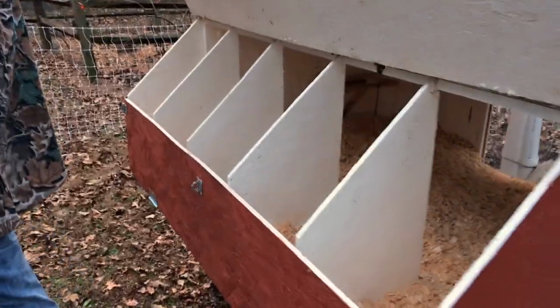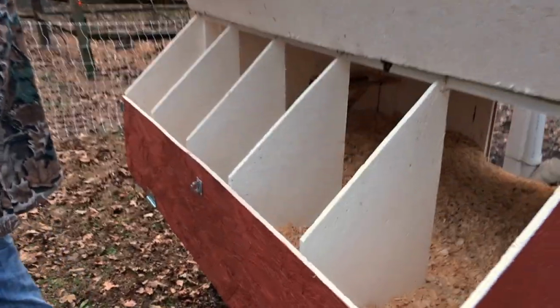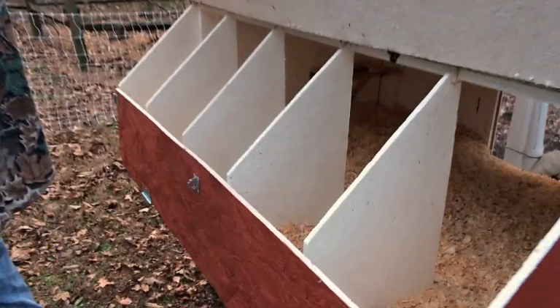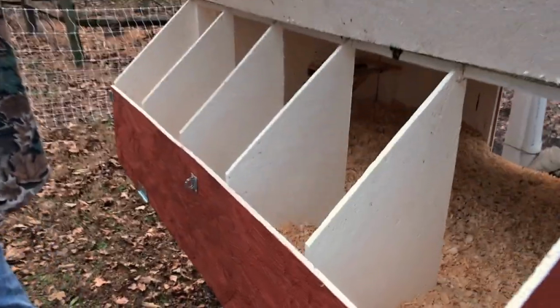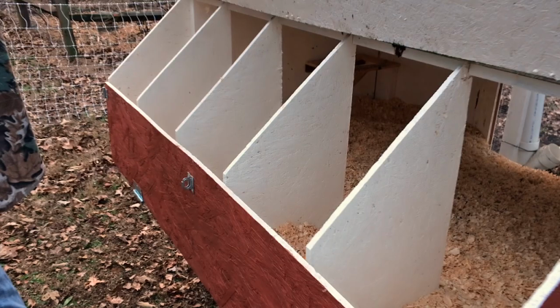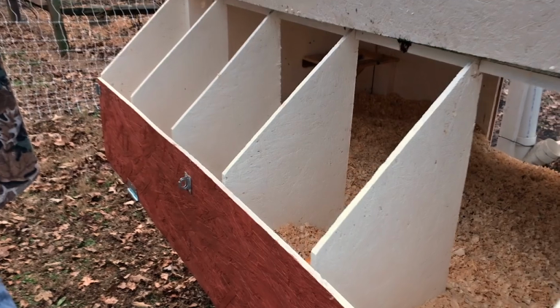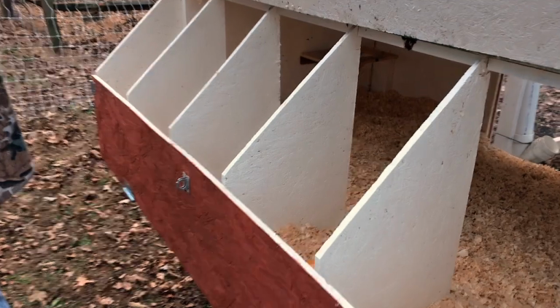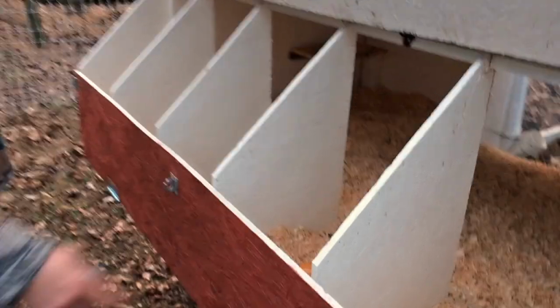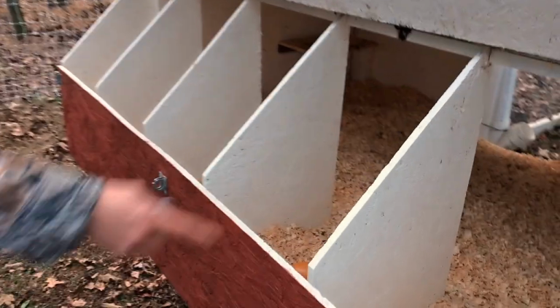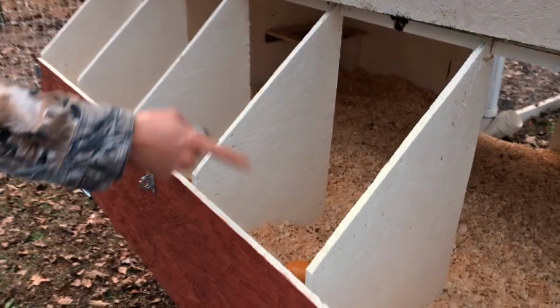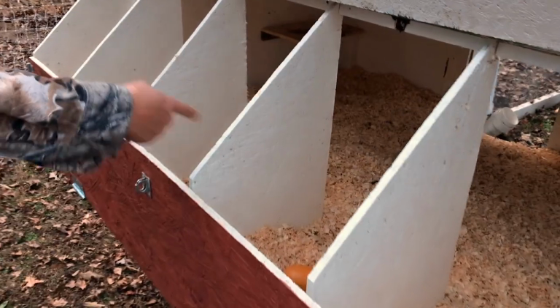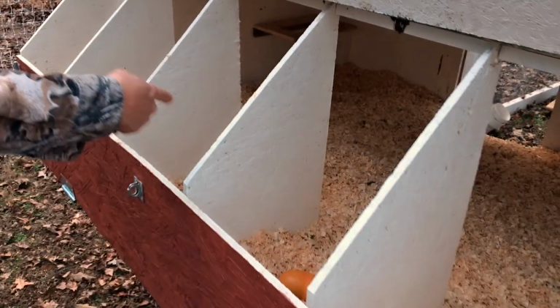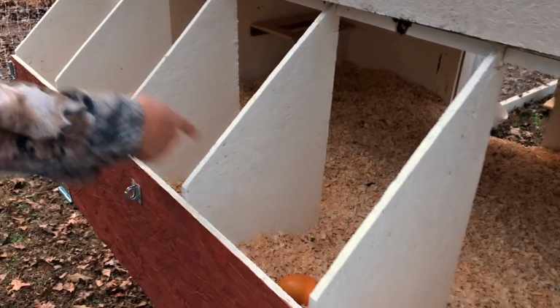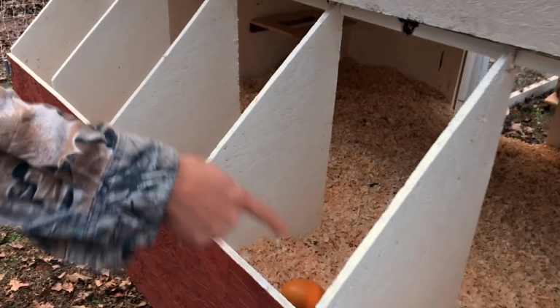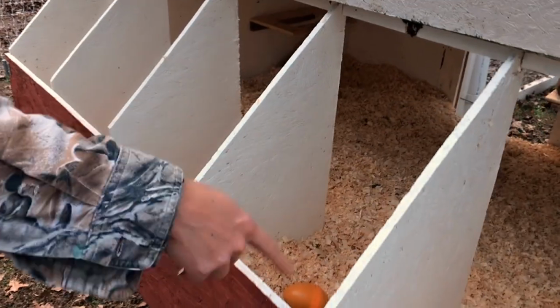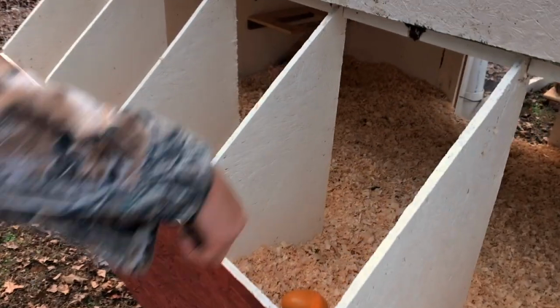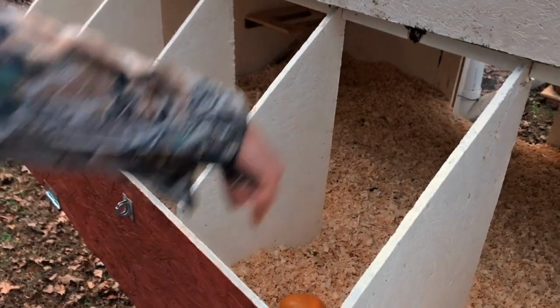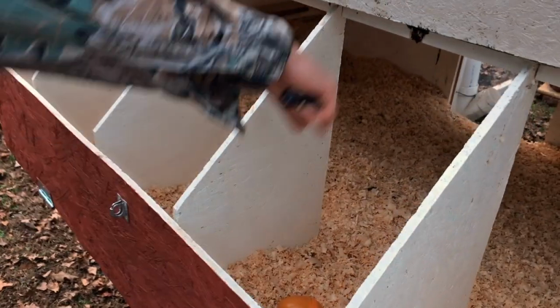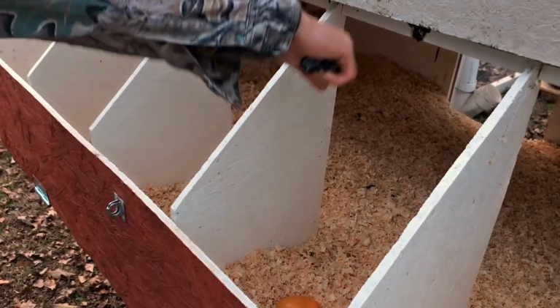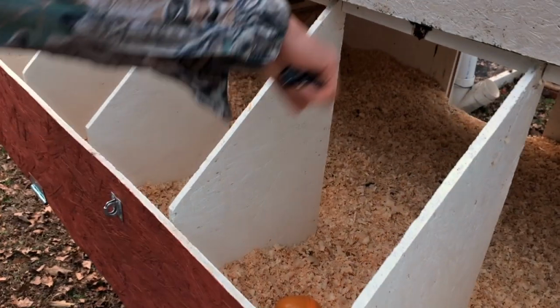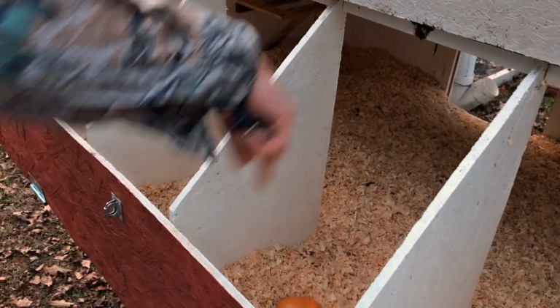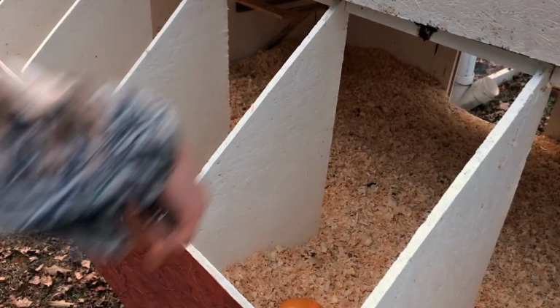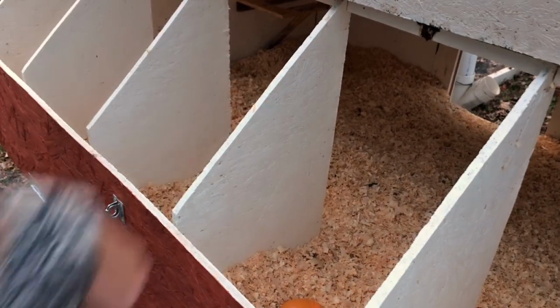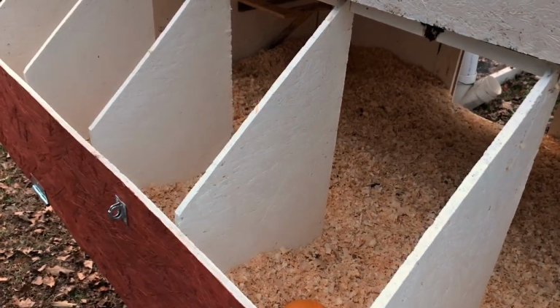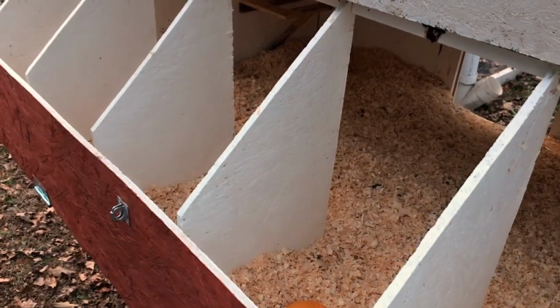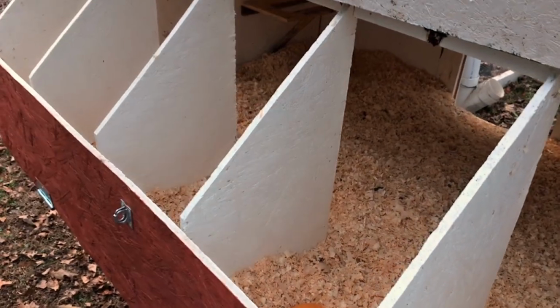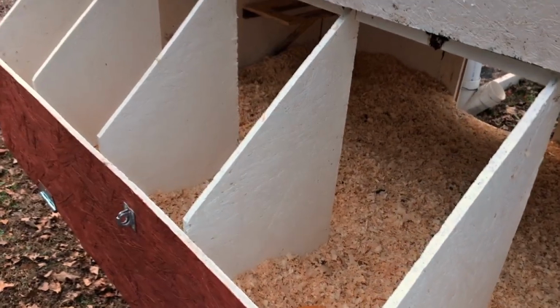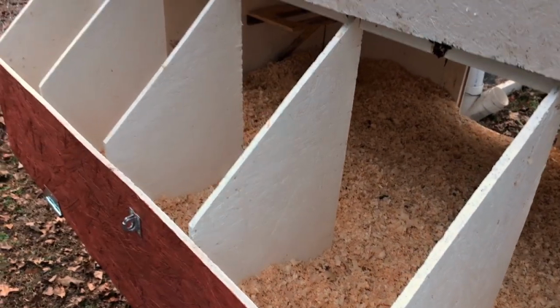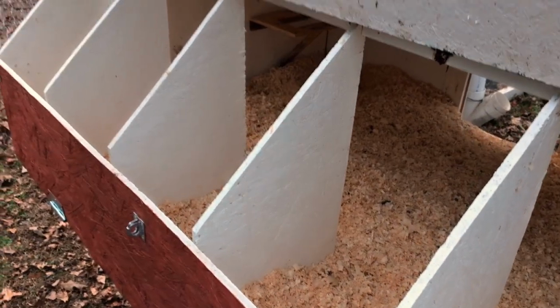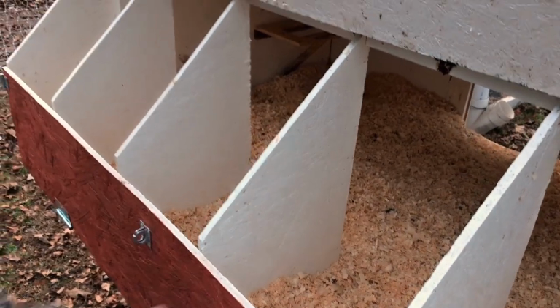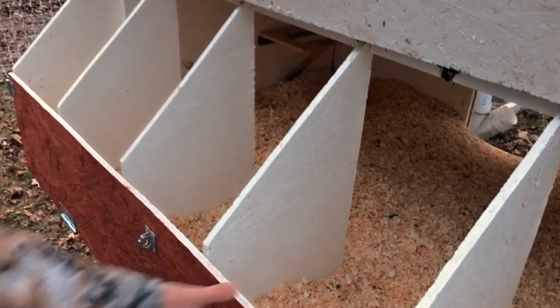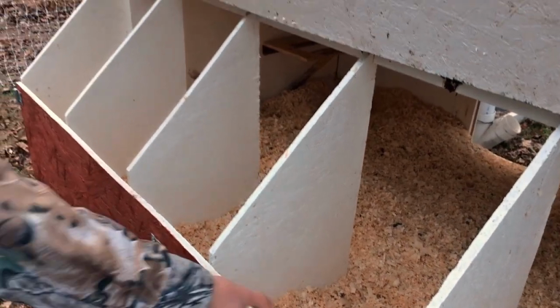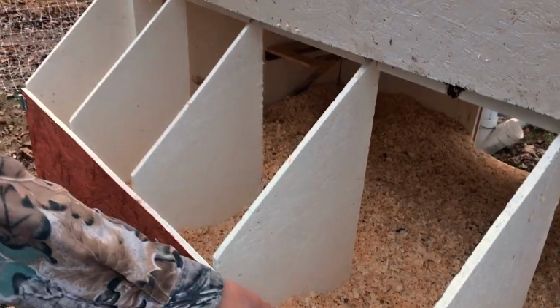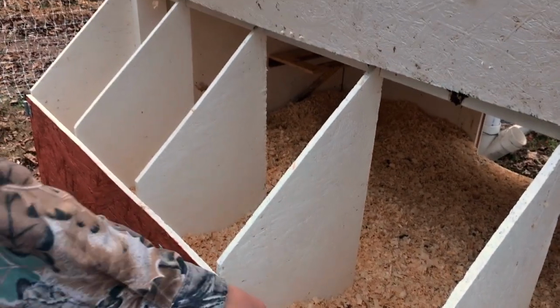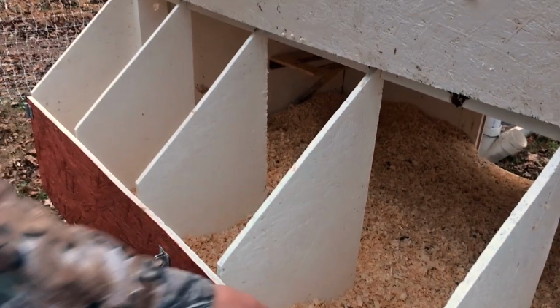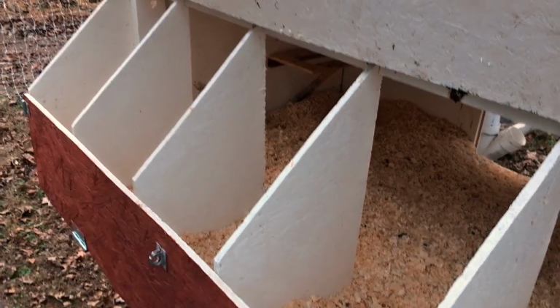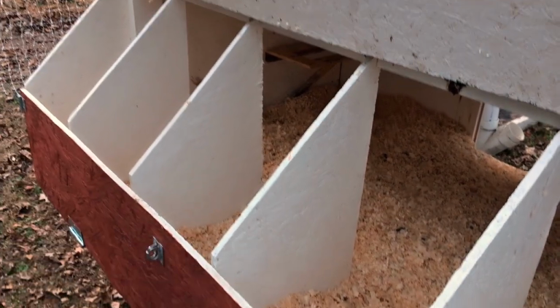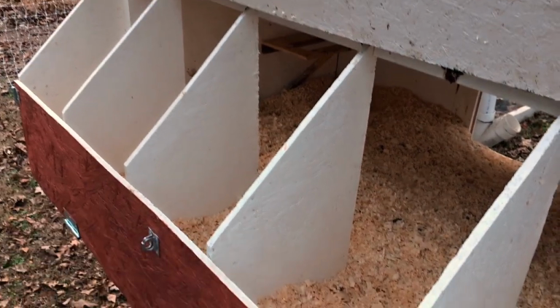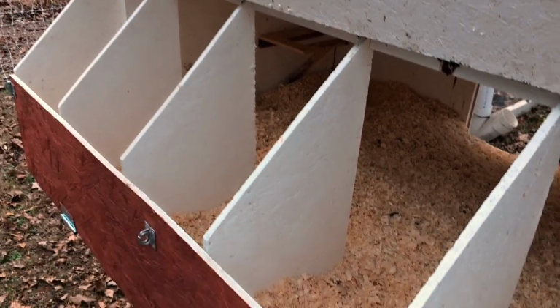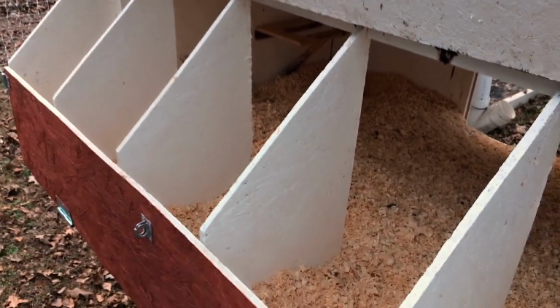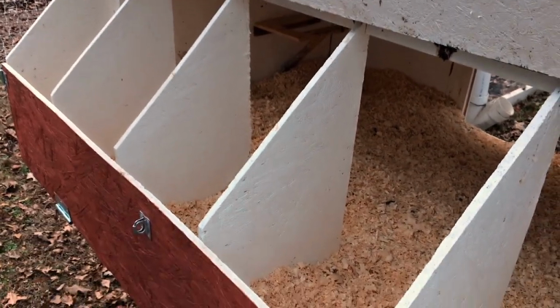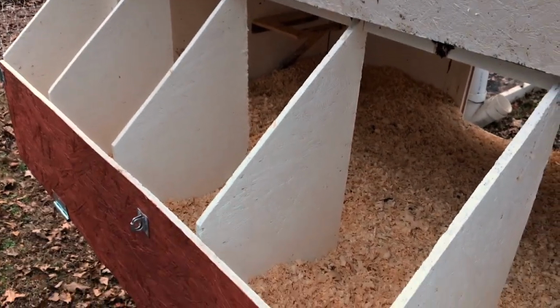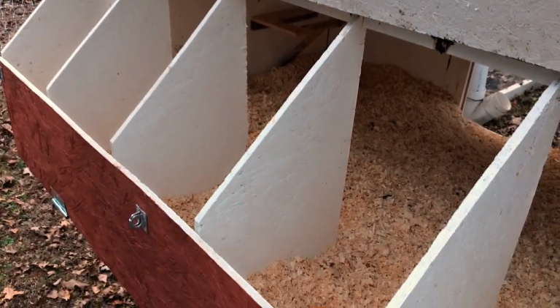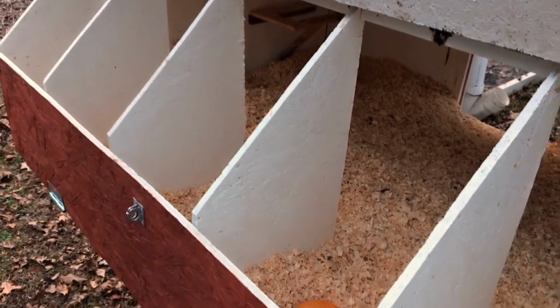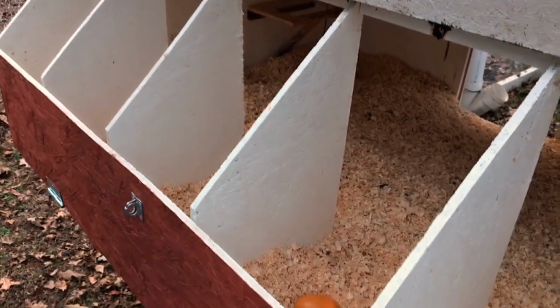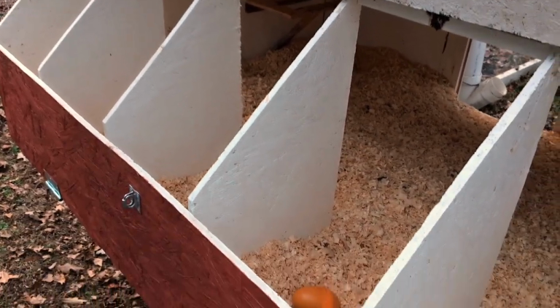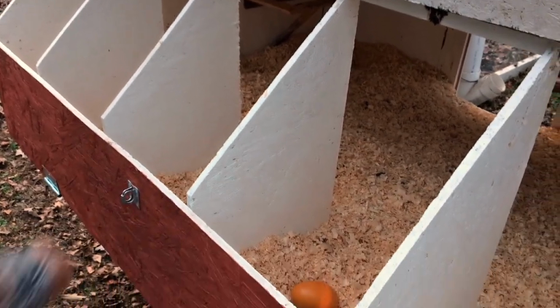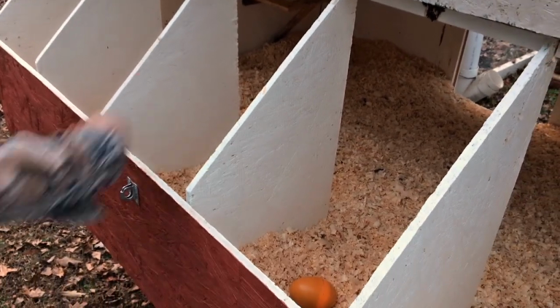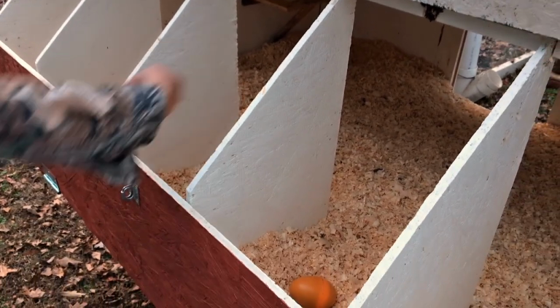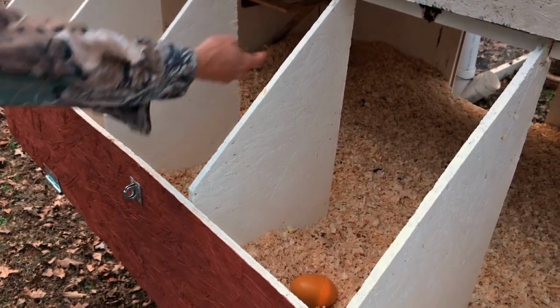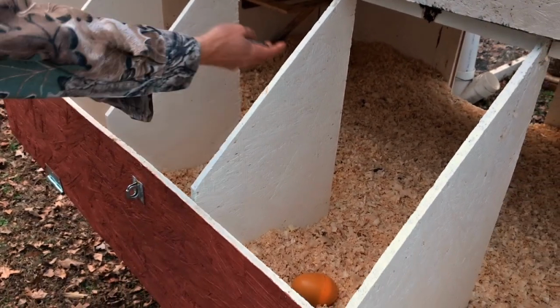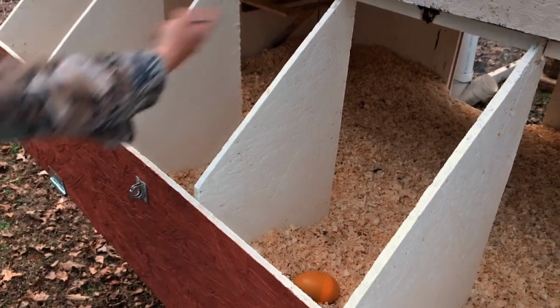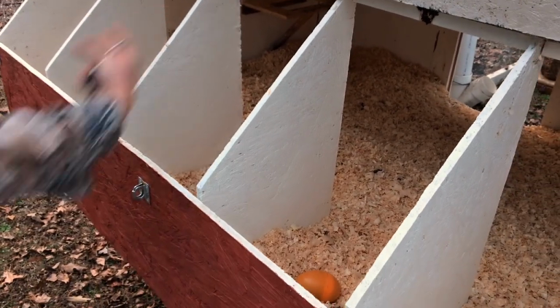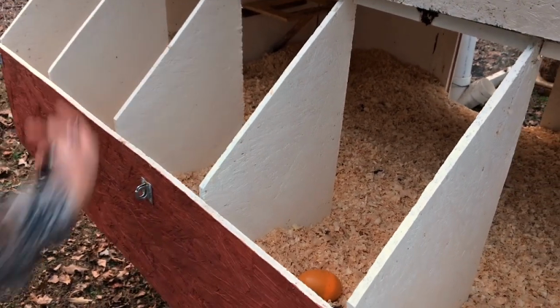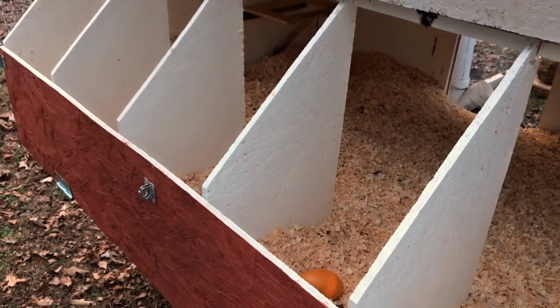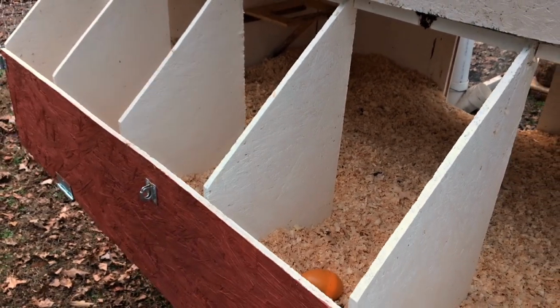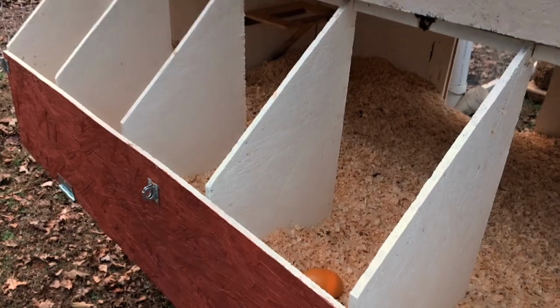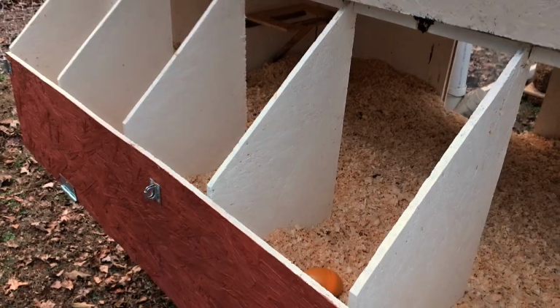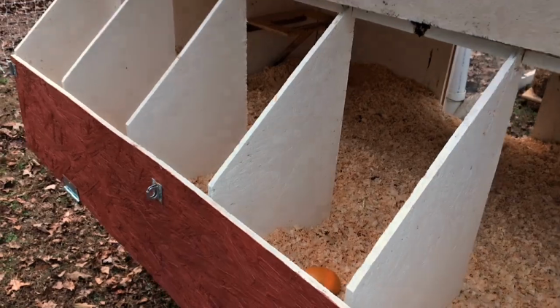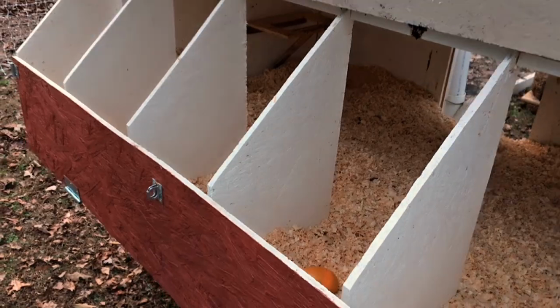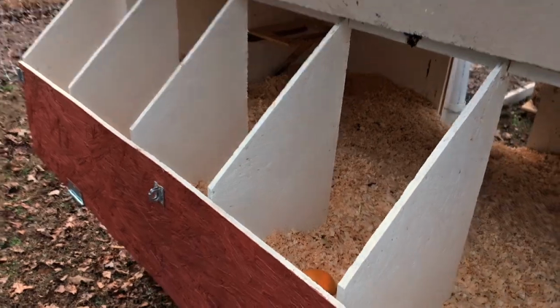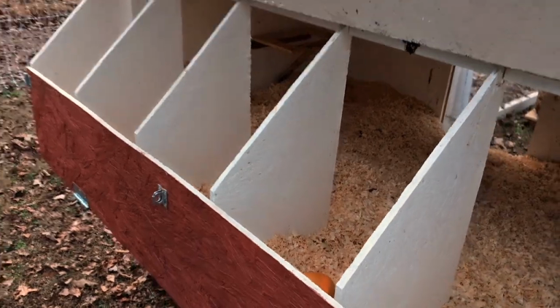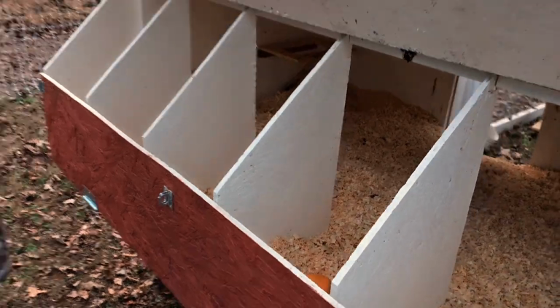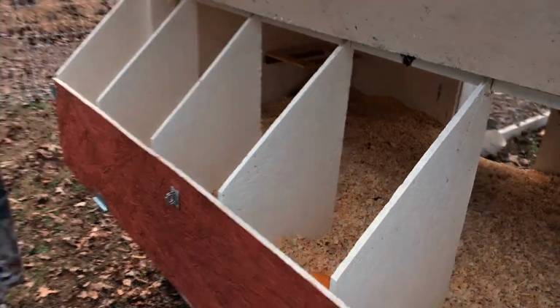The nest boxes are one foot square, and the whole thing is like a transformer the way it all folds down.